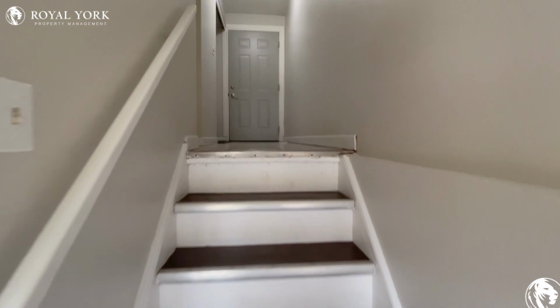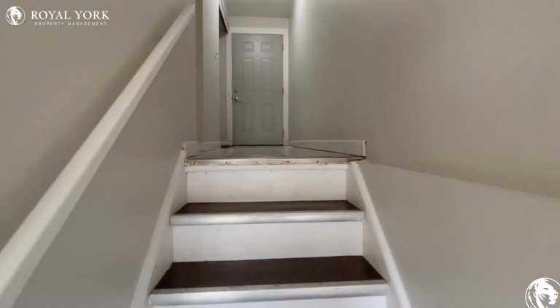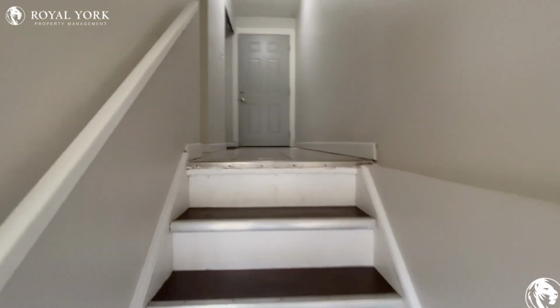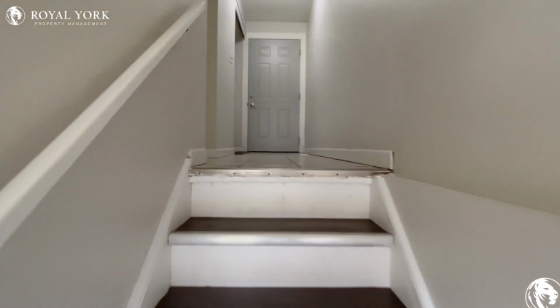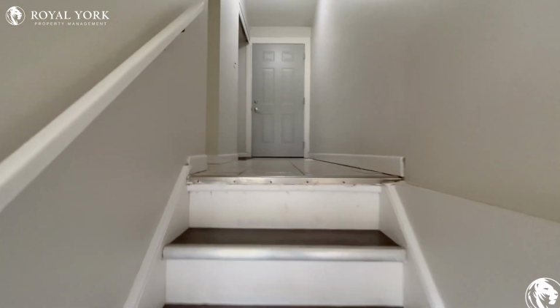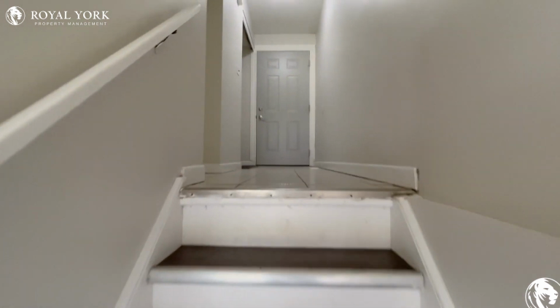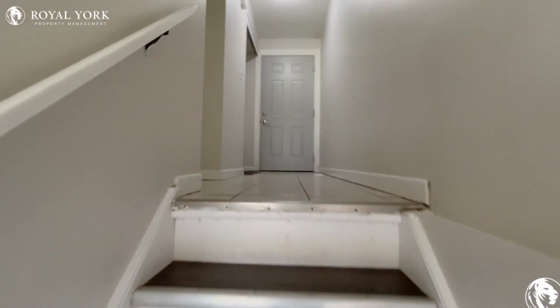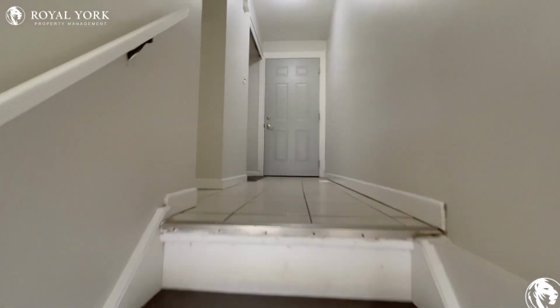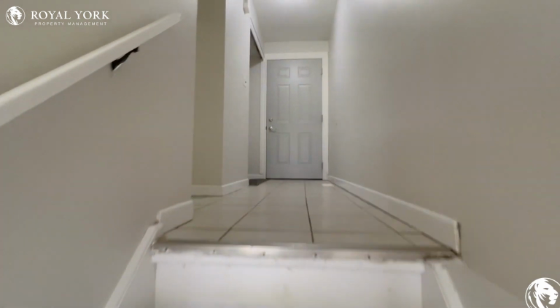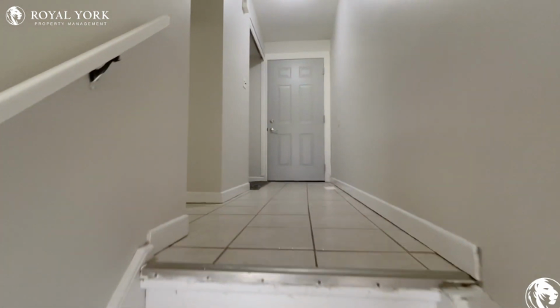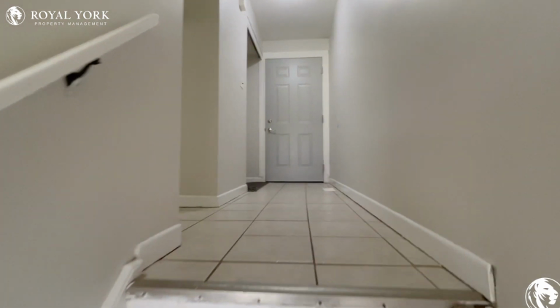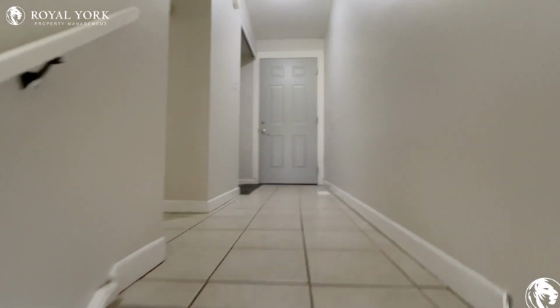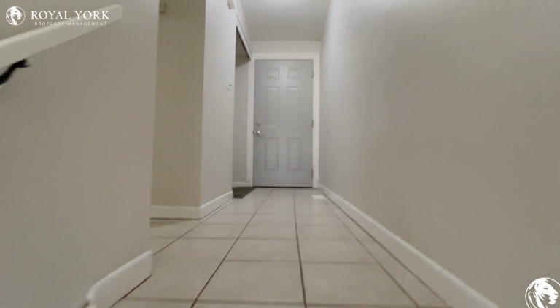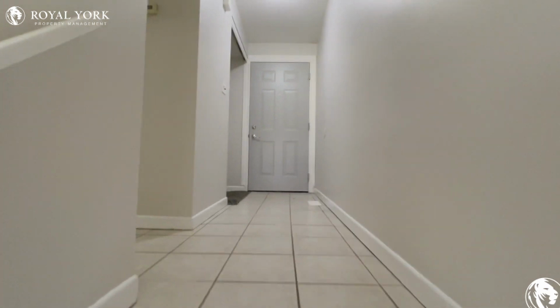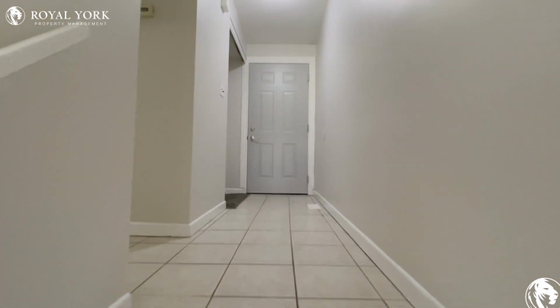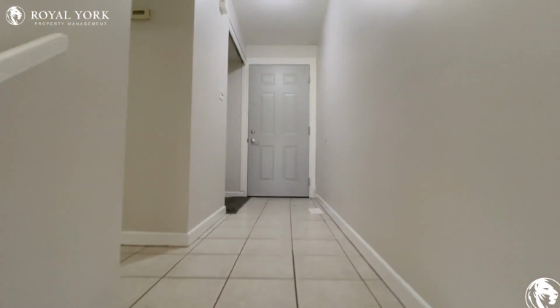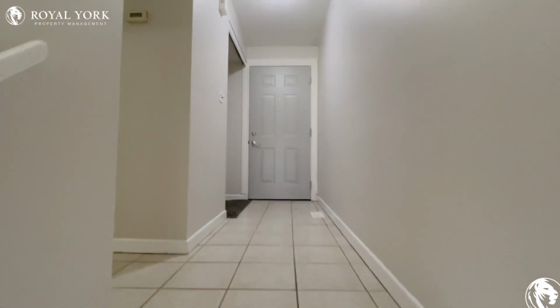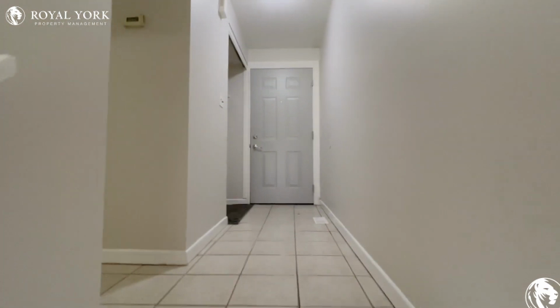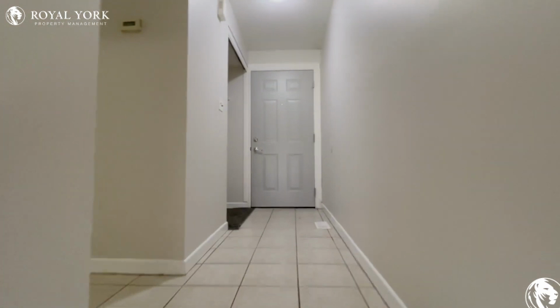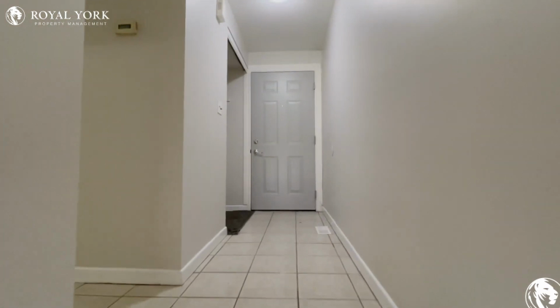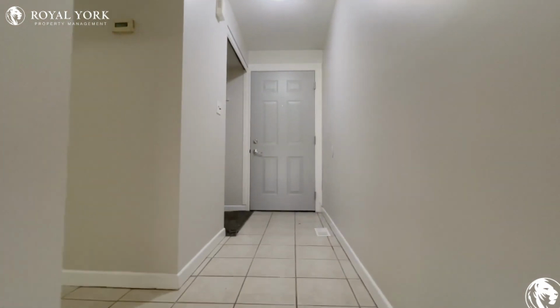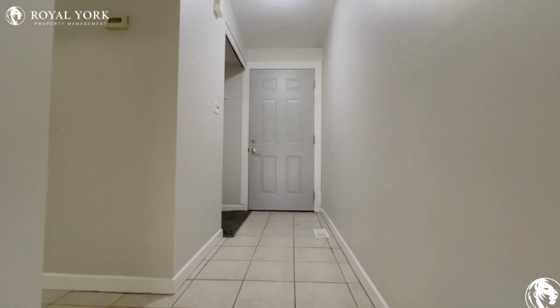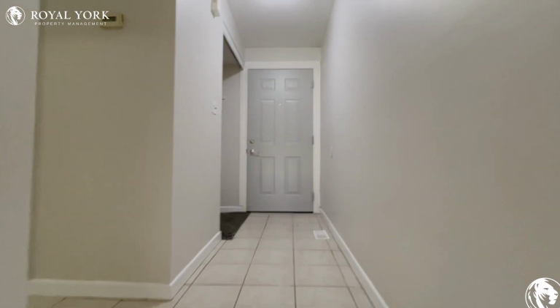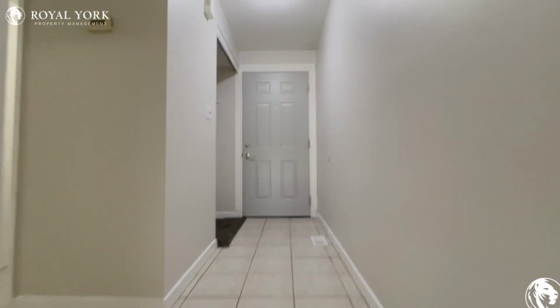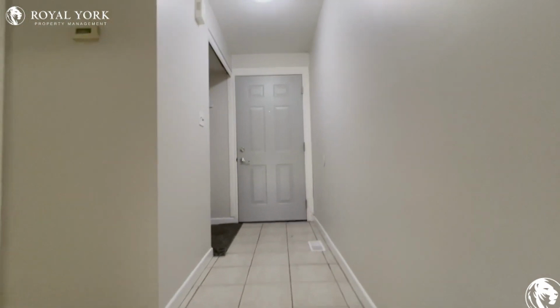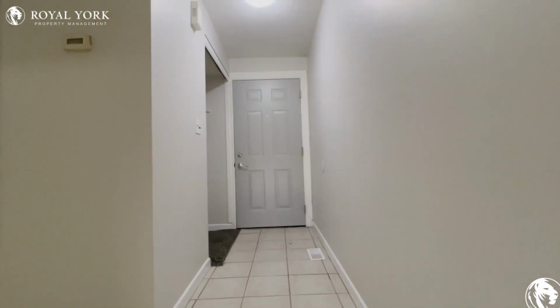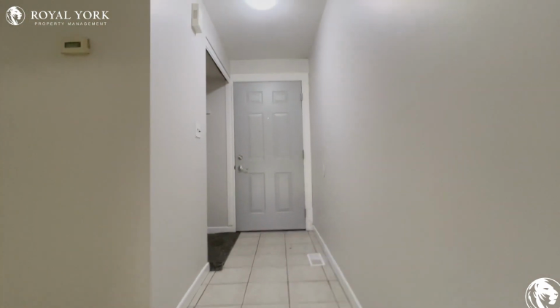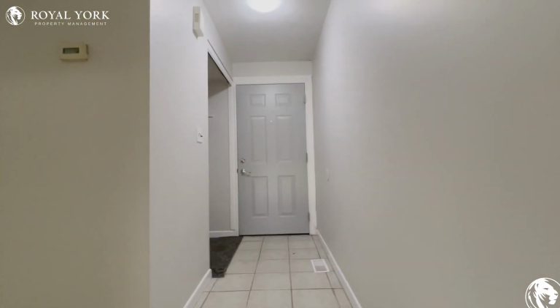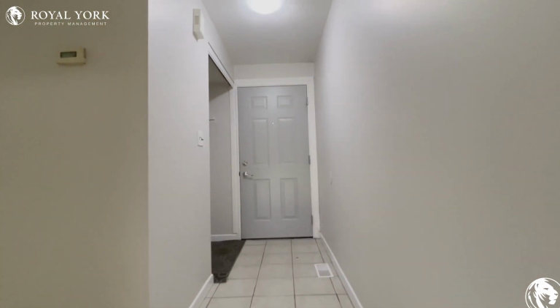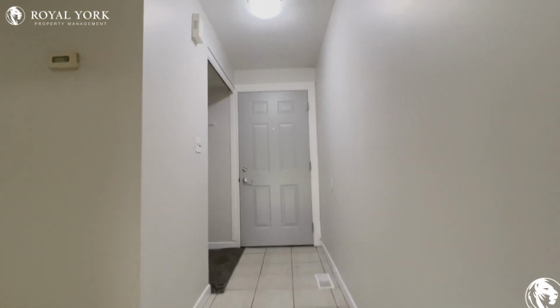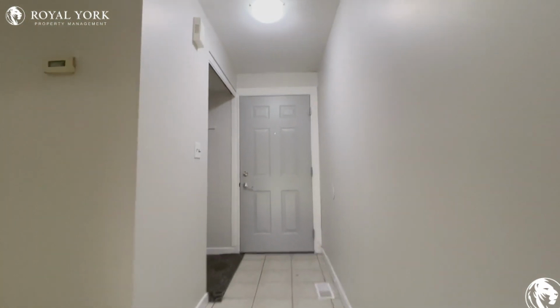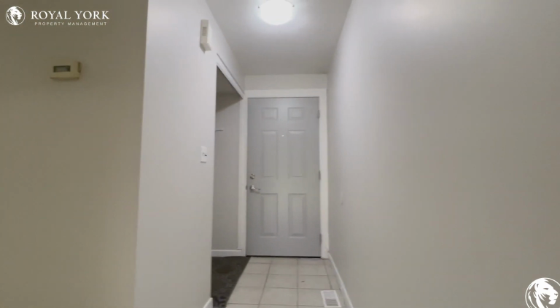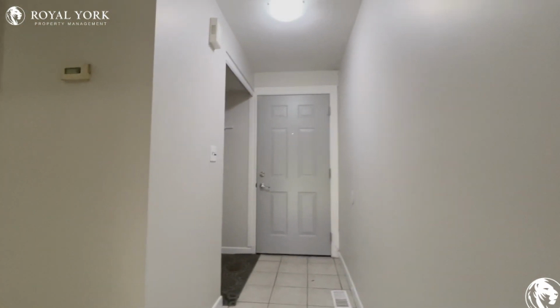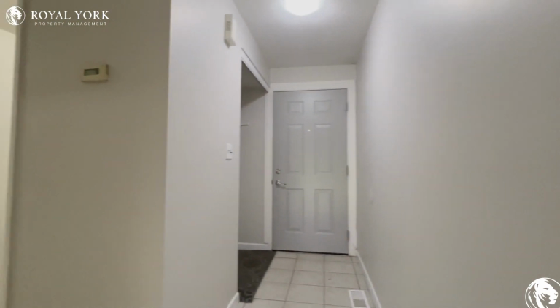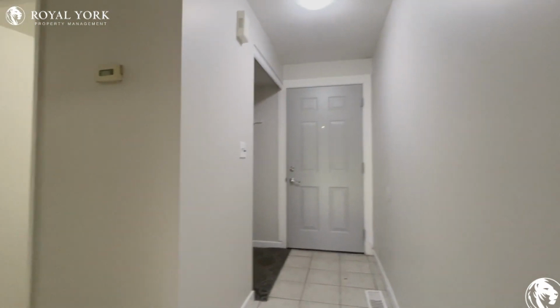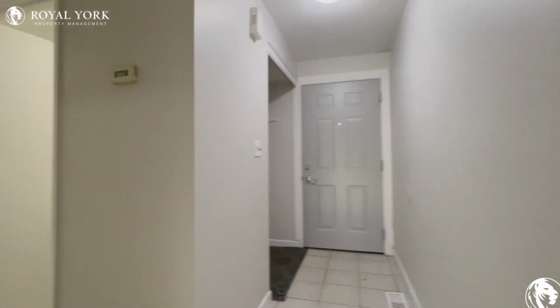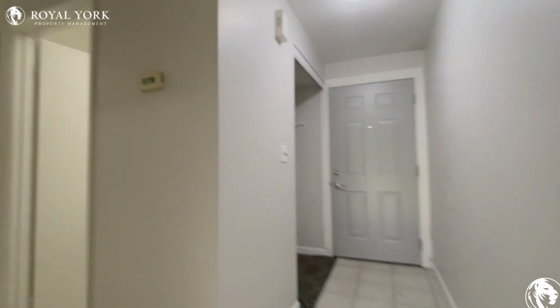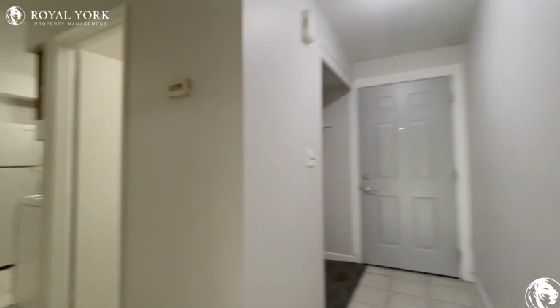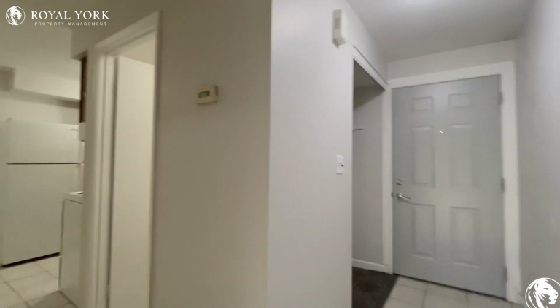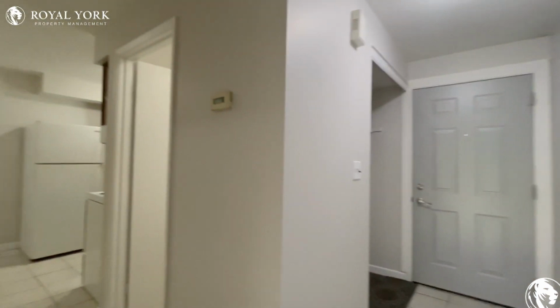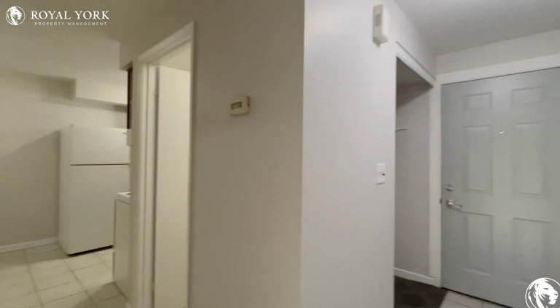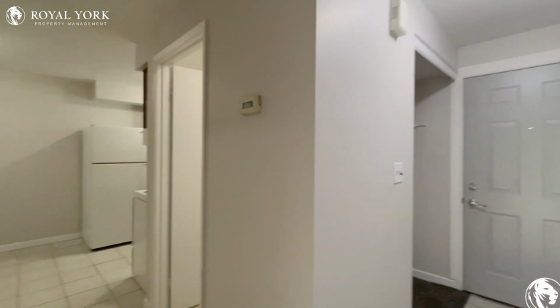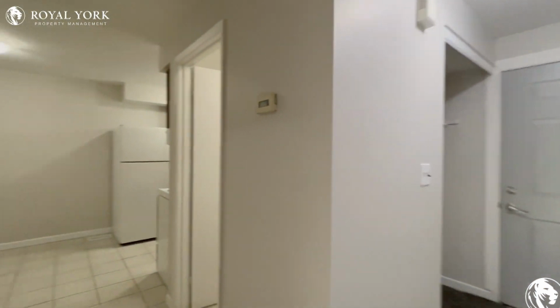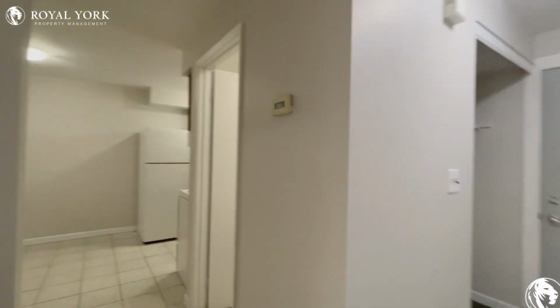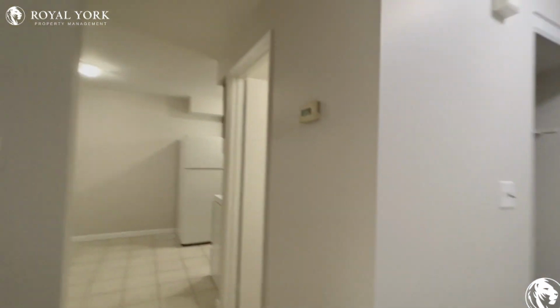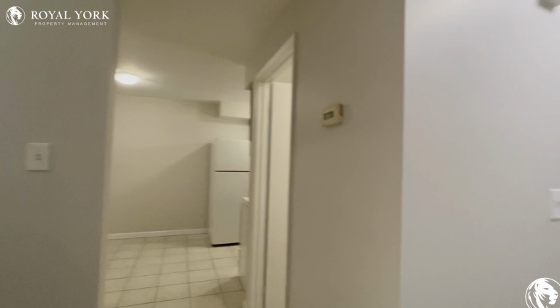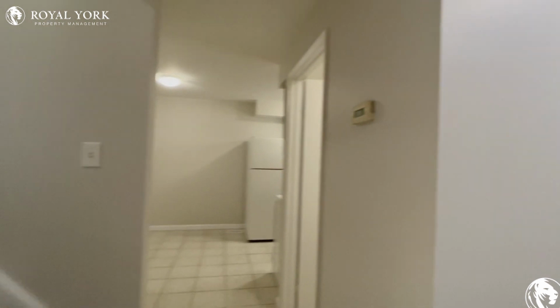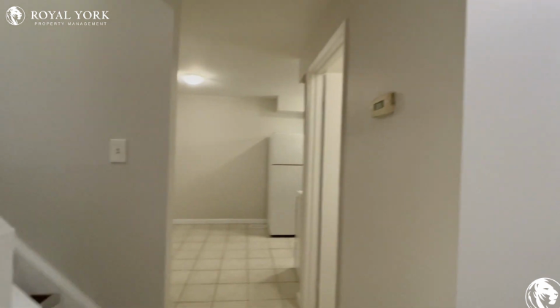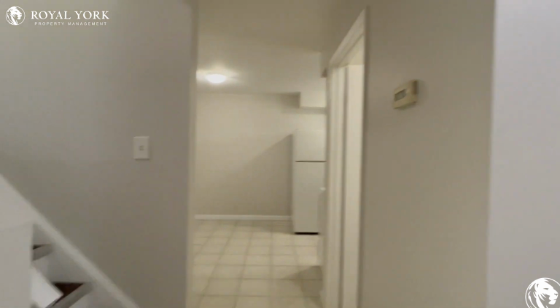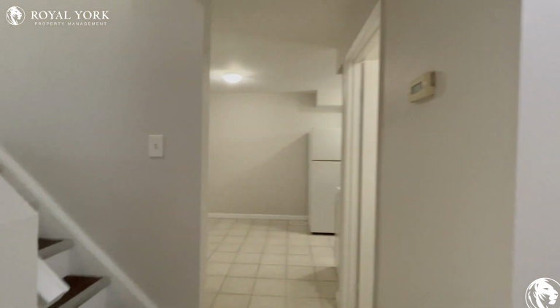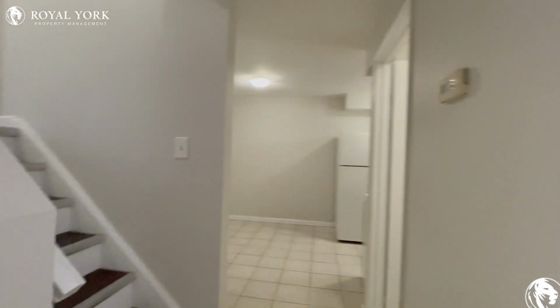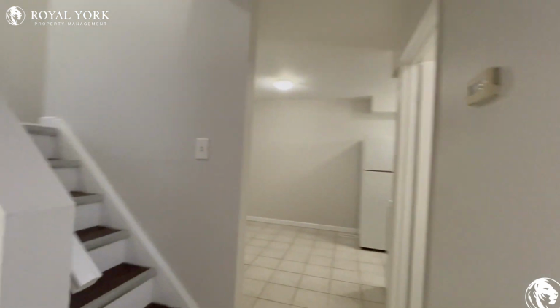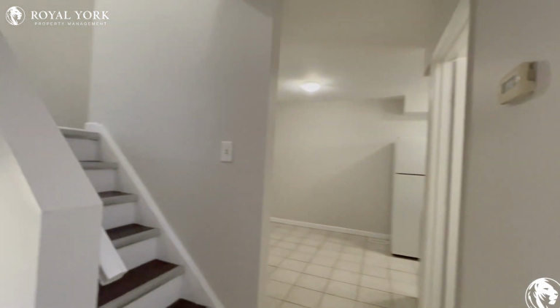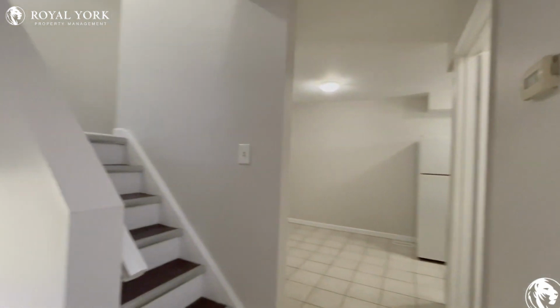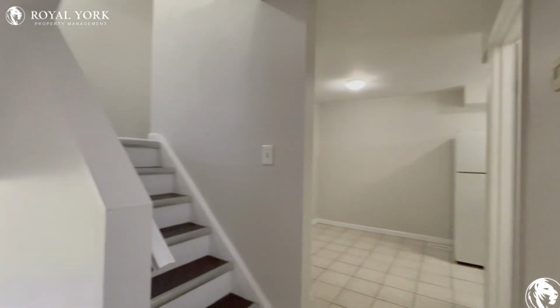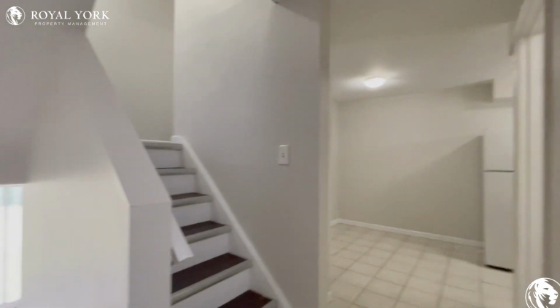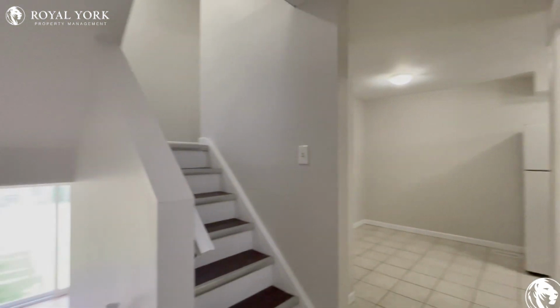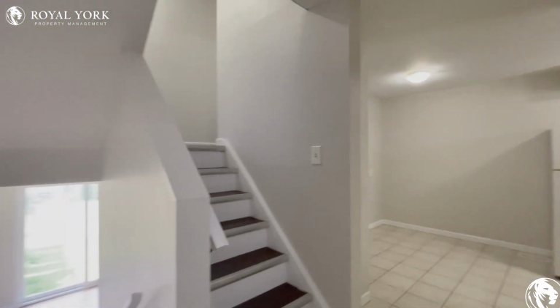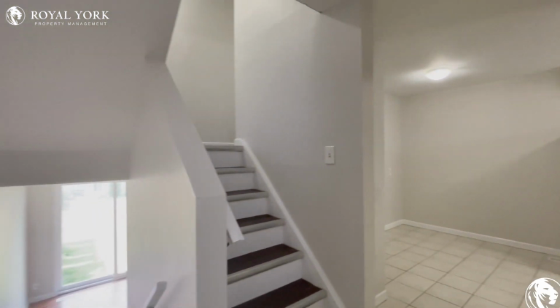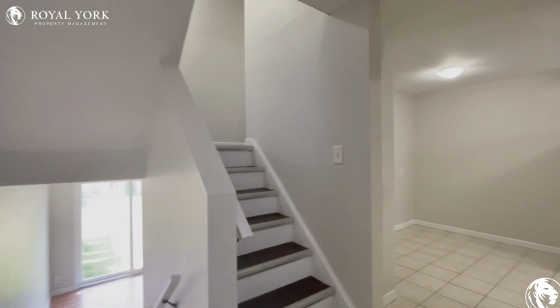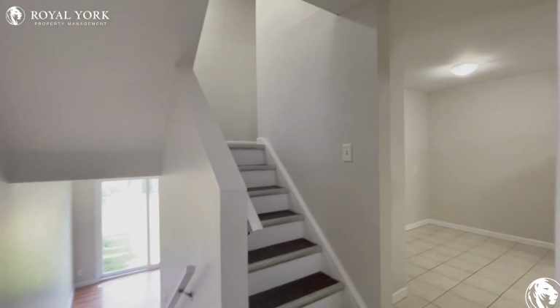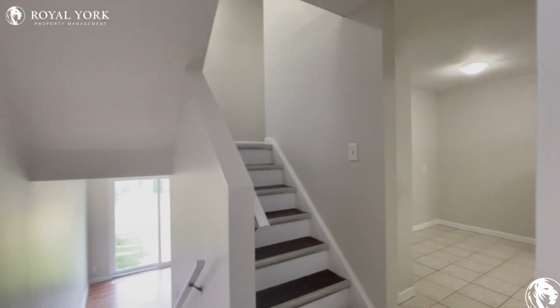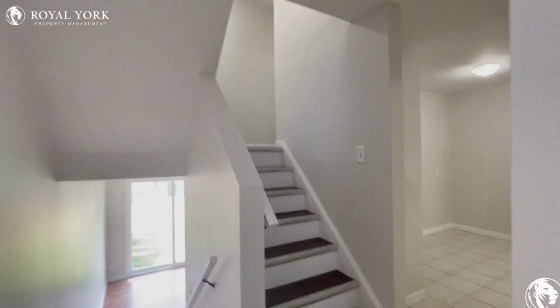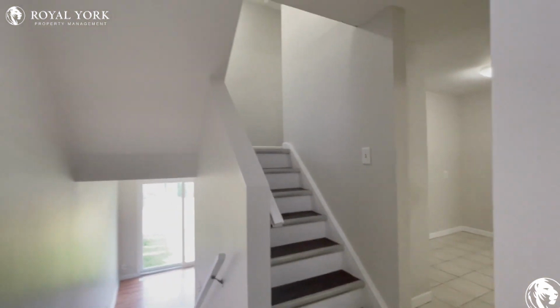If you would like to see this unit, please contact Royal York Property Management, as we are open 24-7, 365. Thank you, and have a great day.